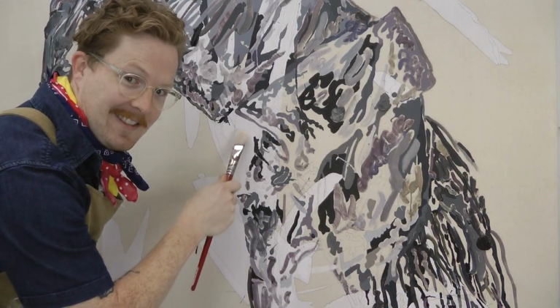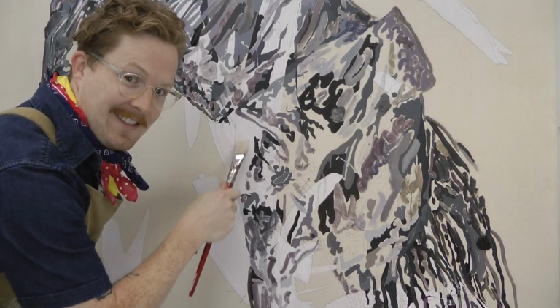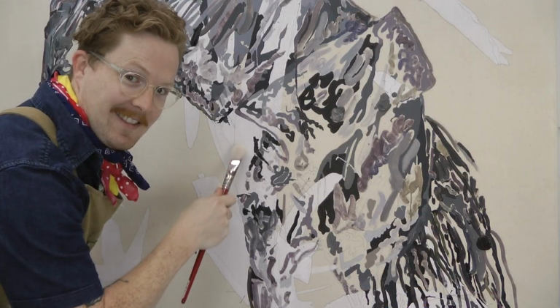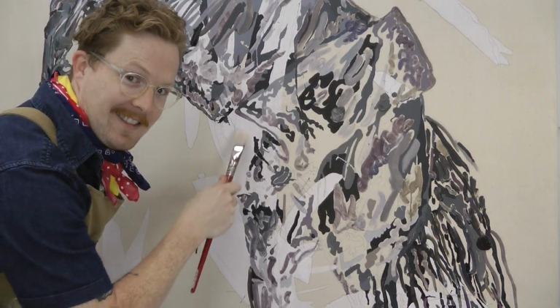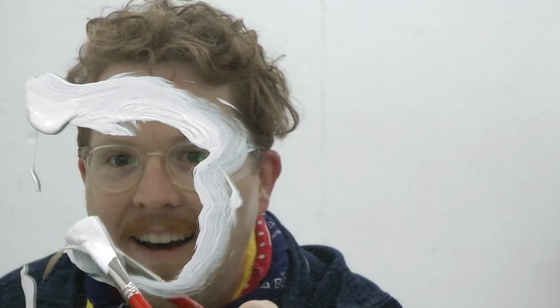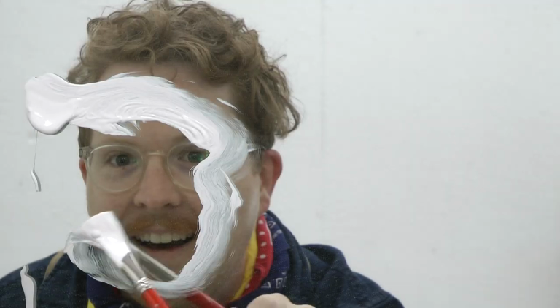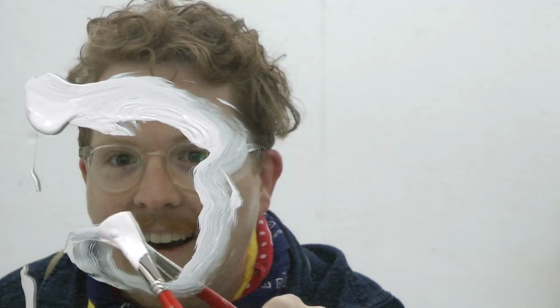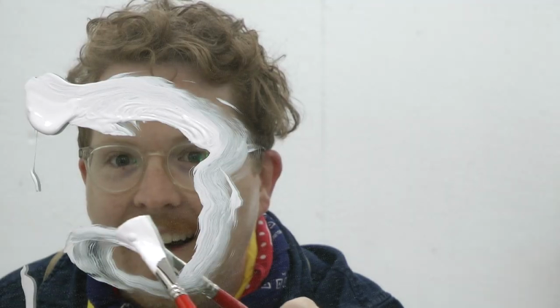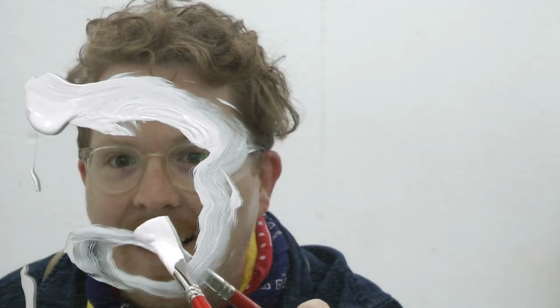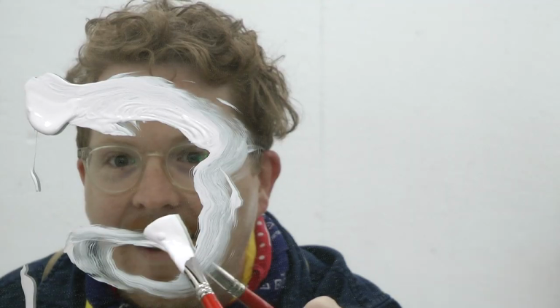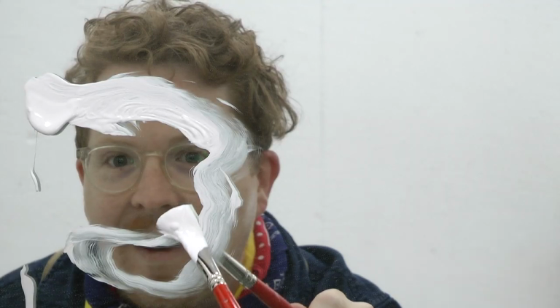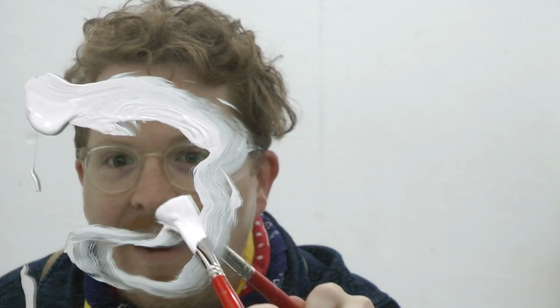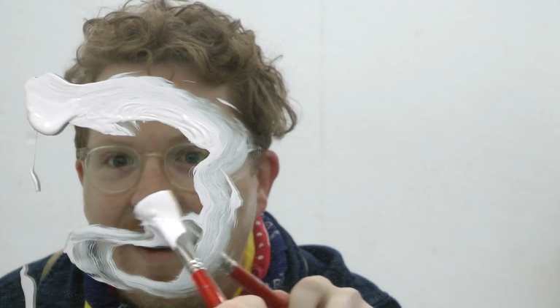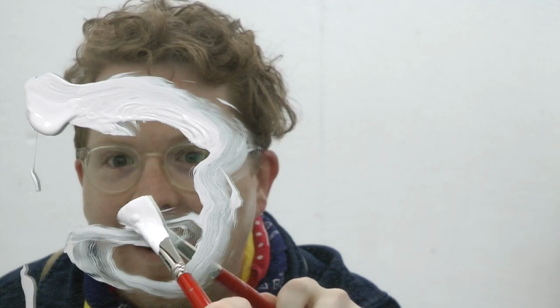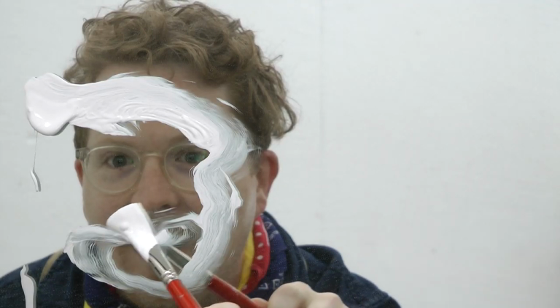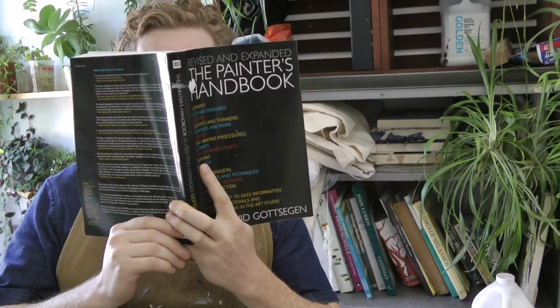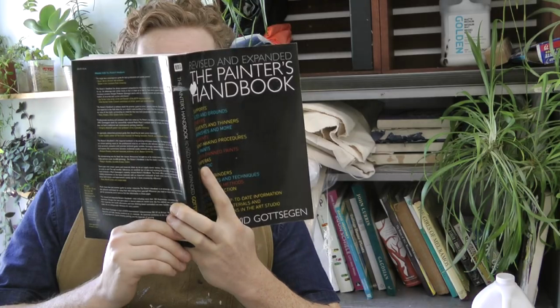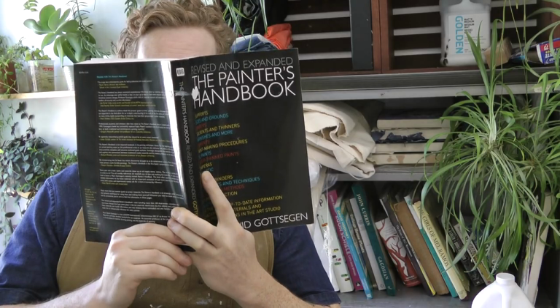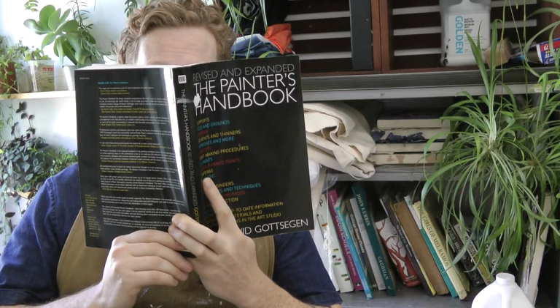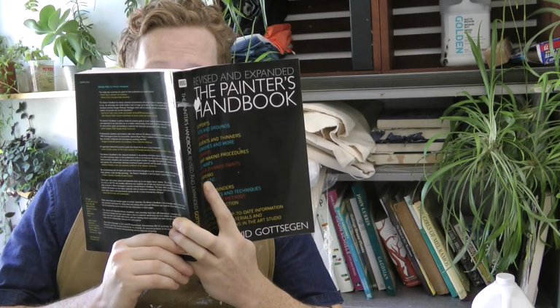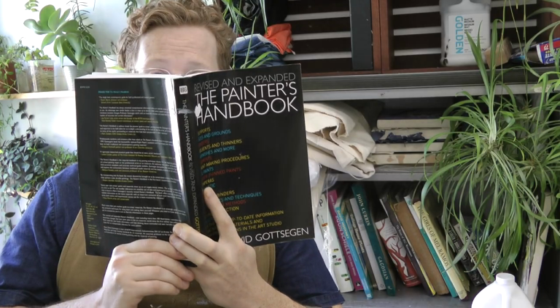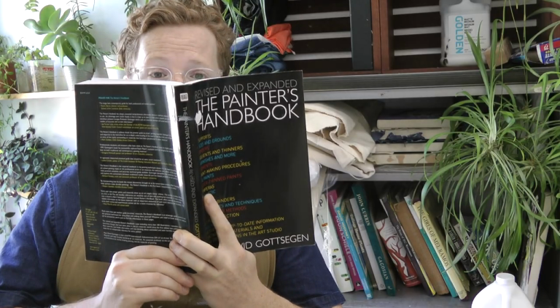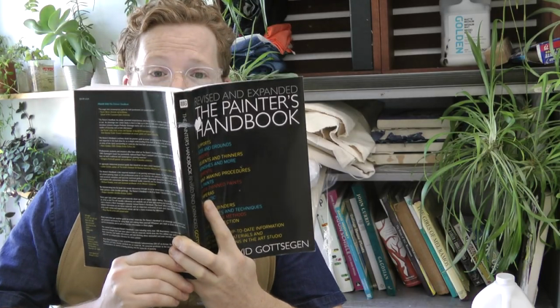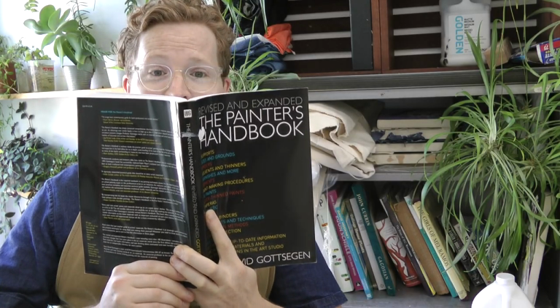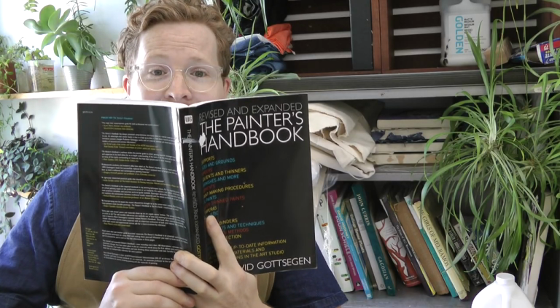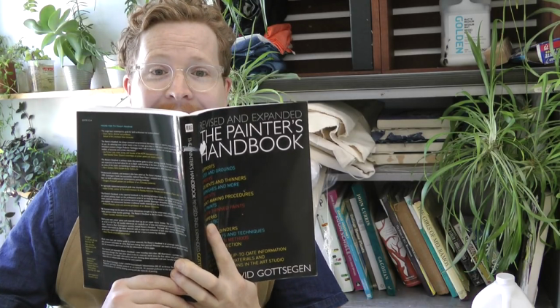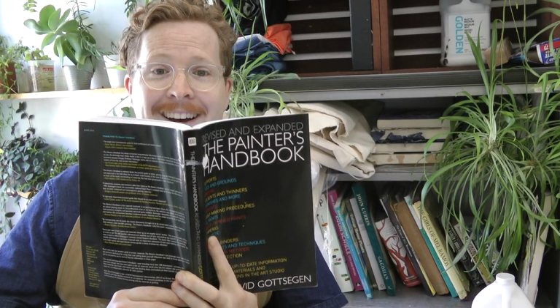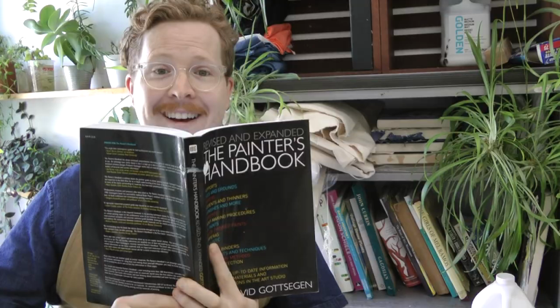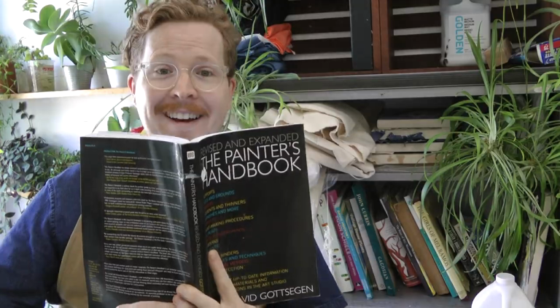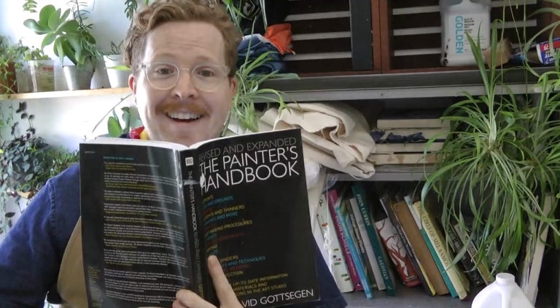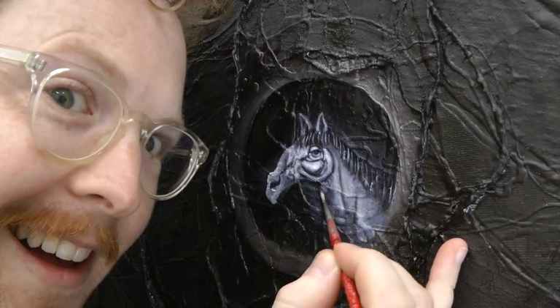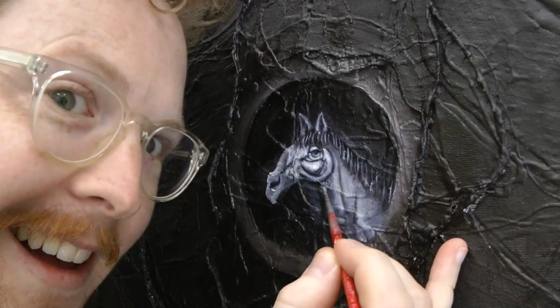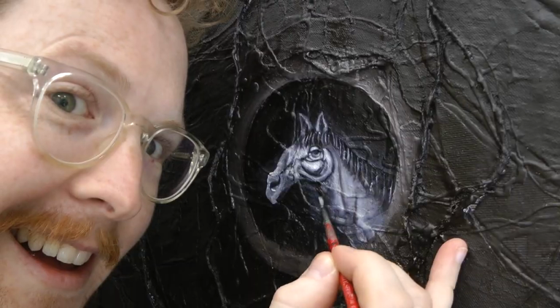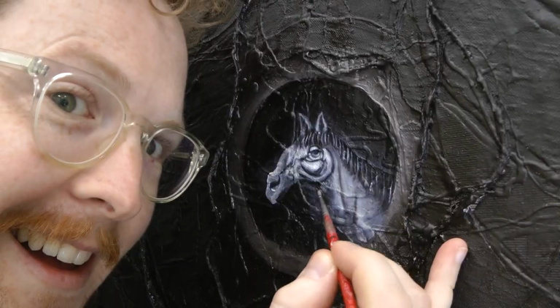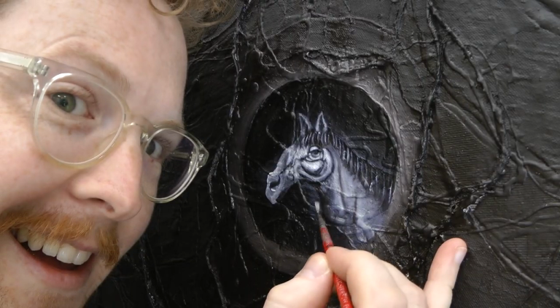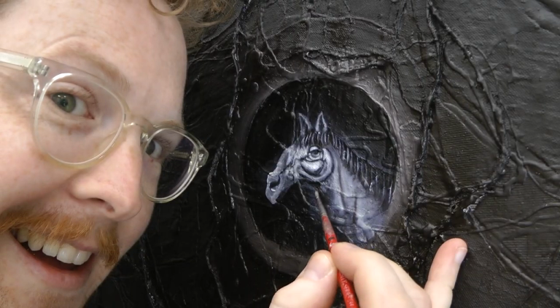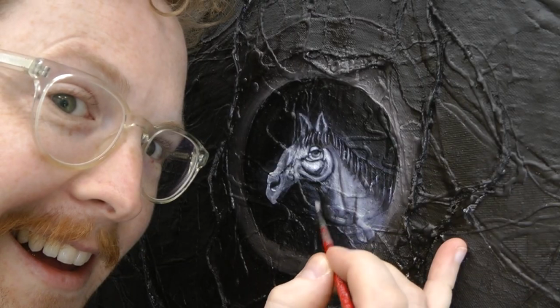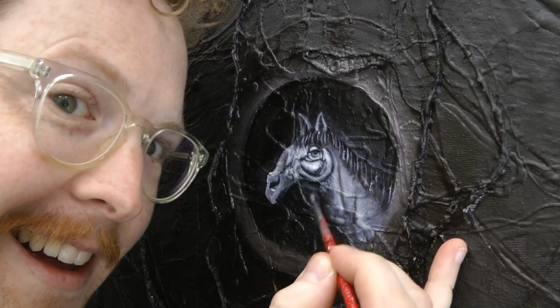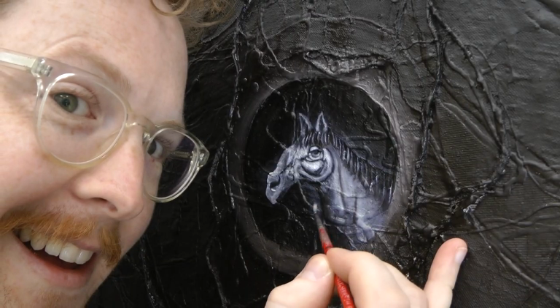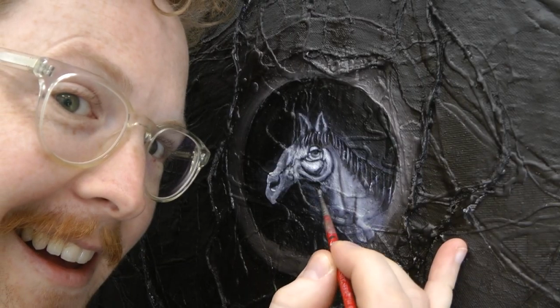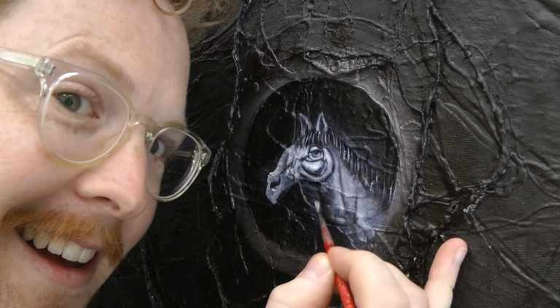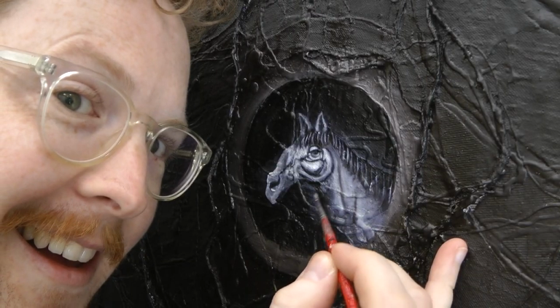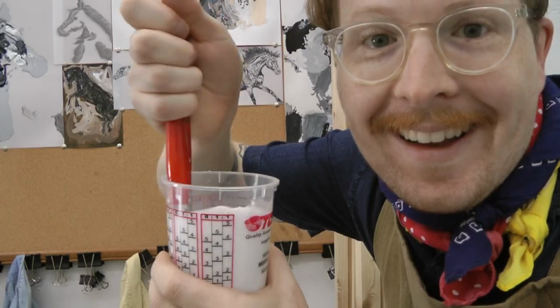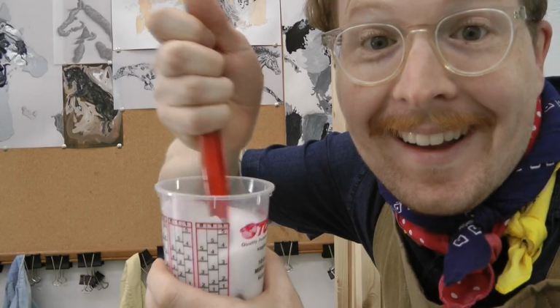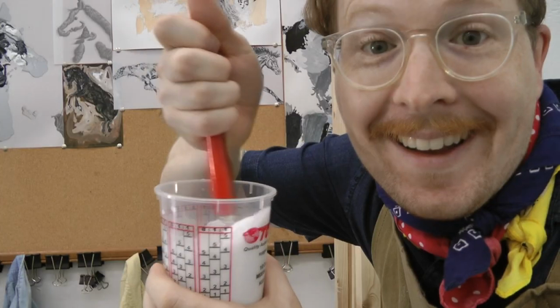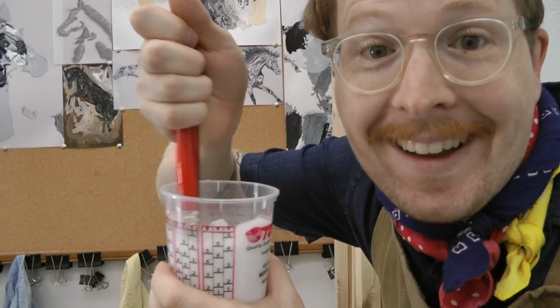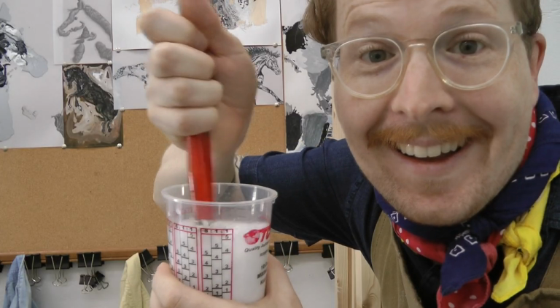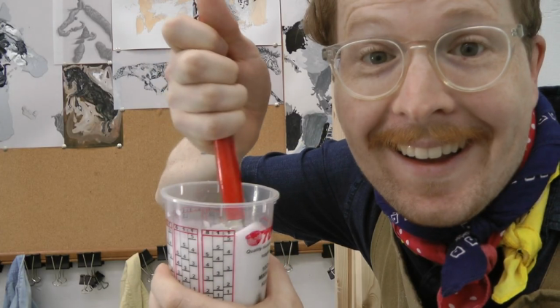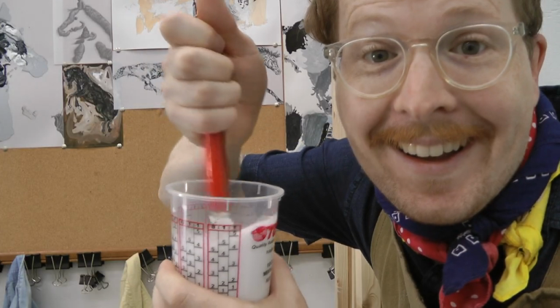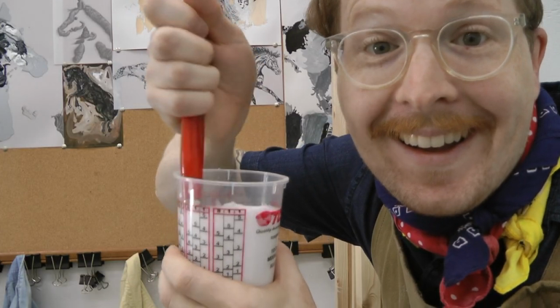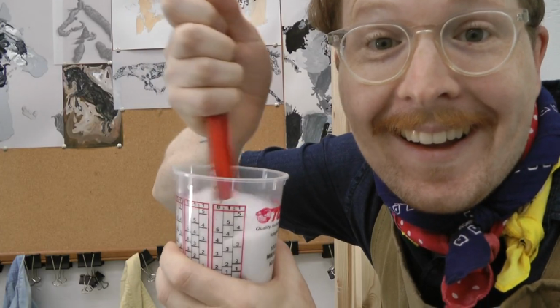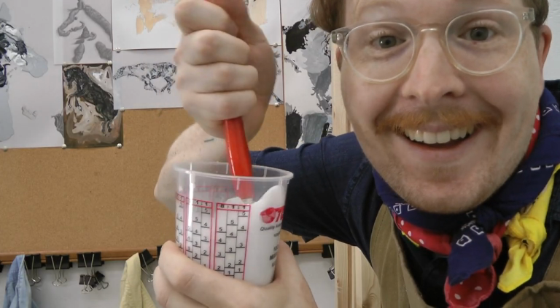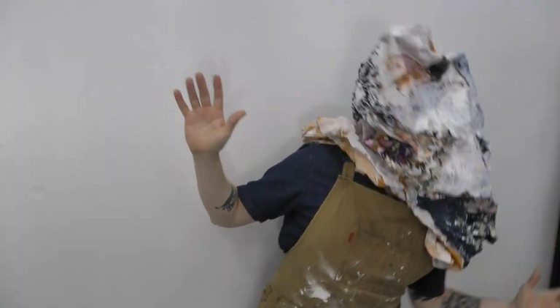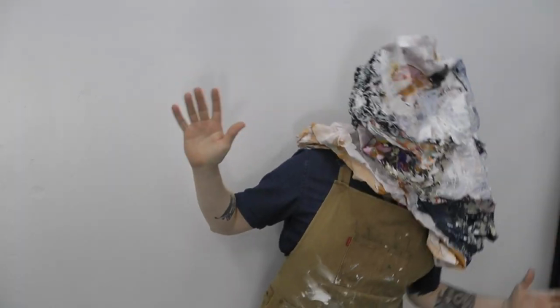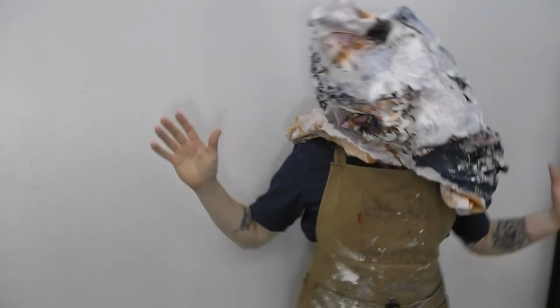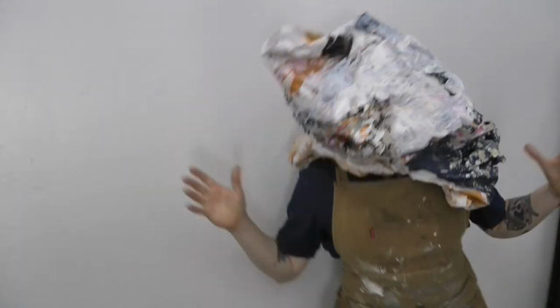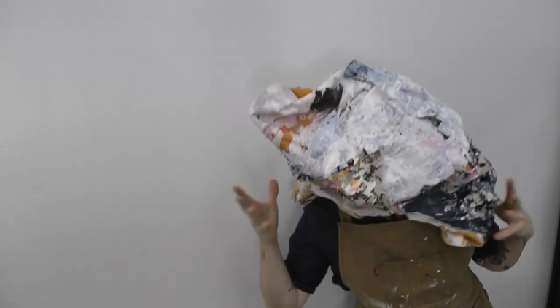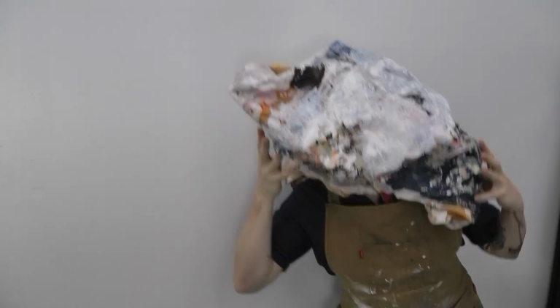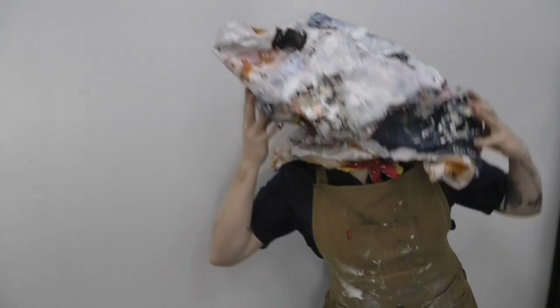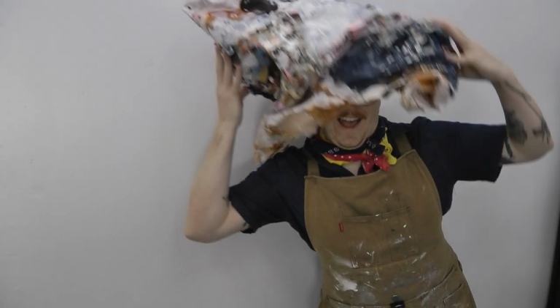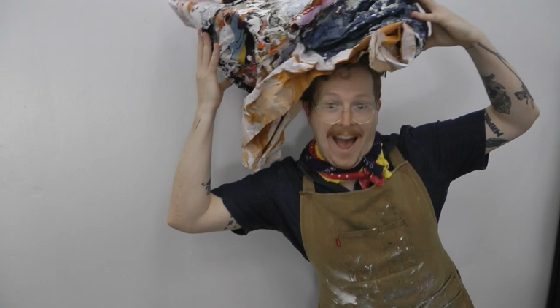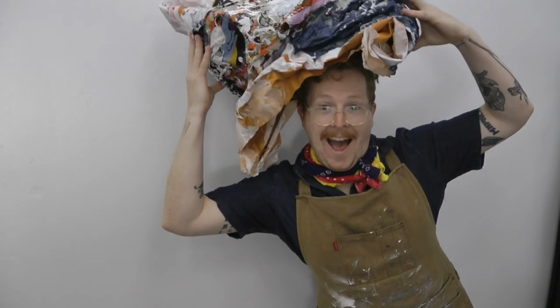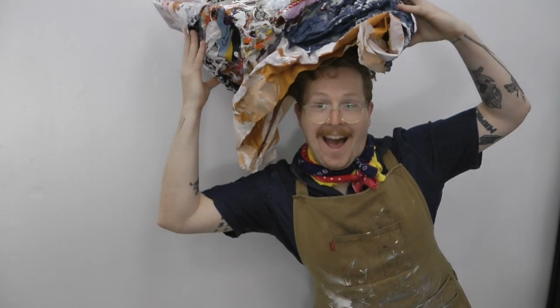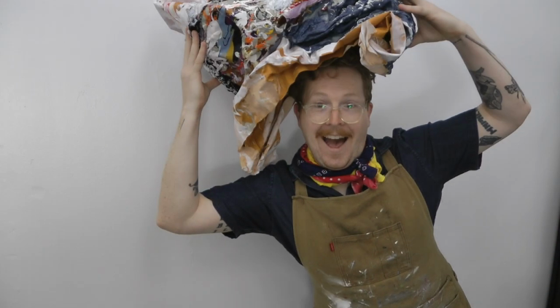You can brush the blues away by painting with Paul Cannon today.